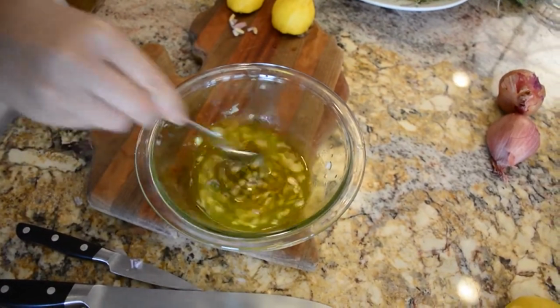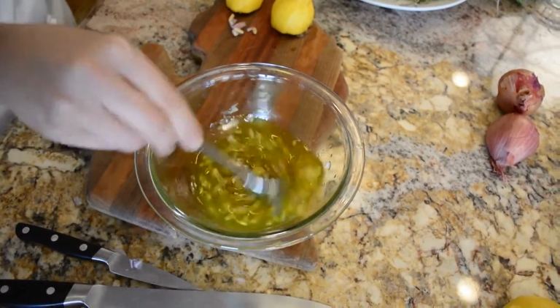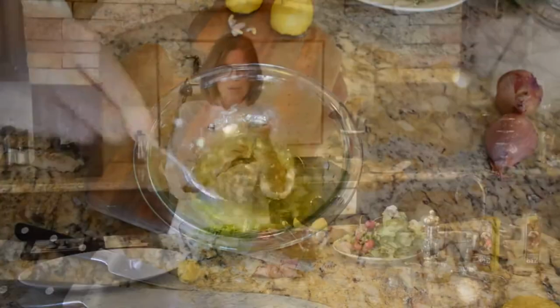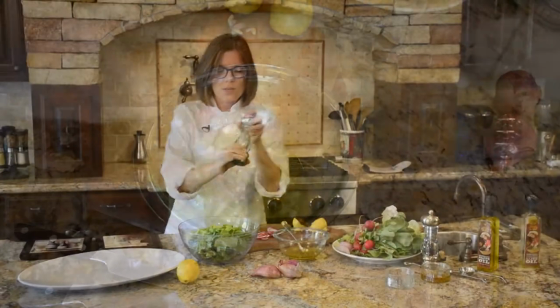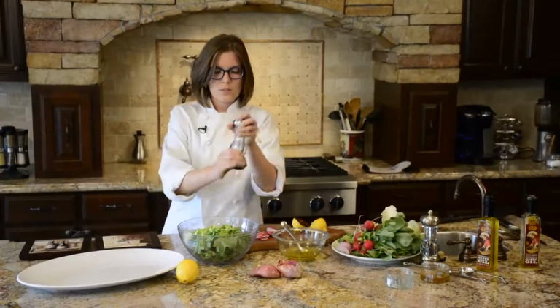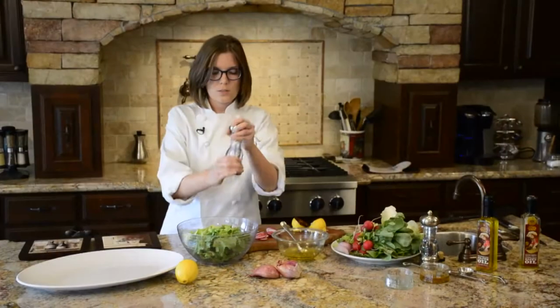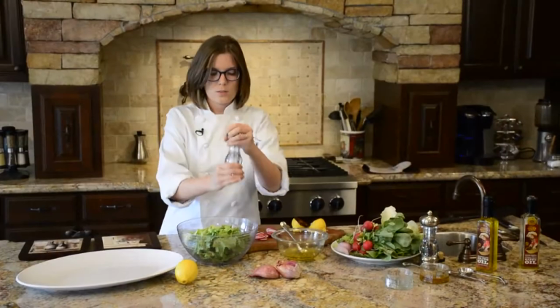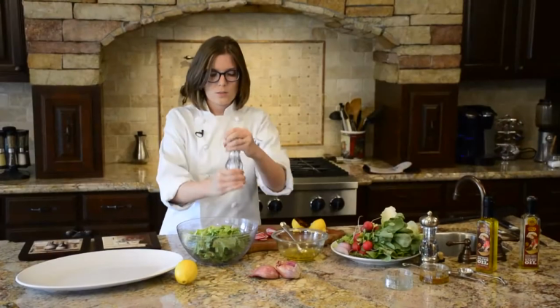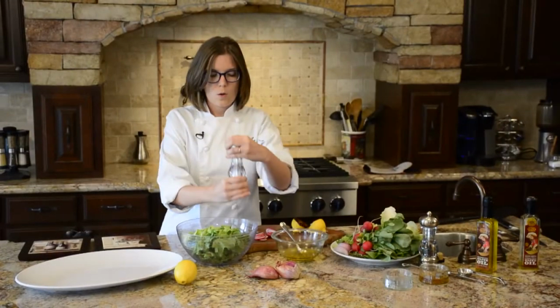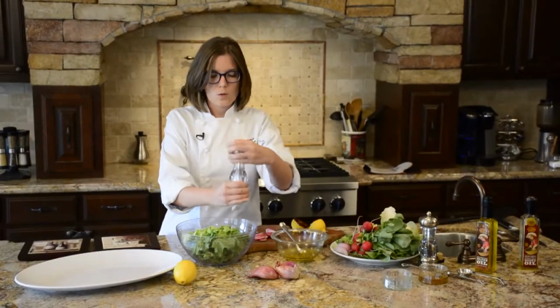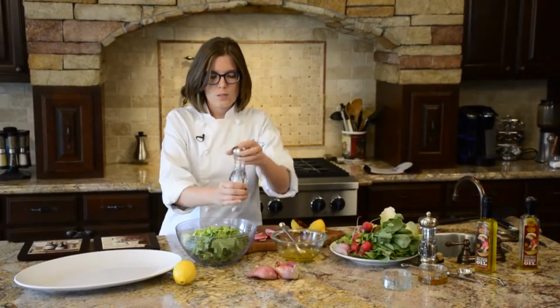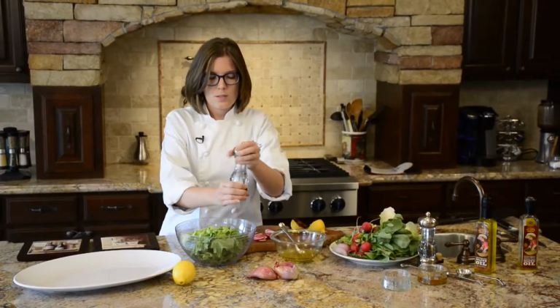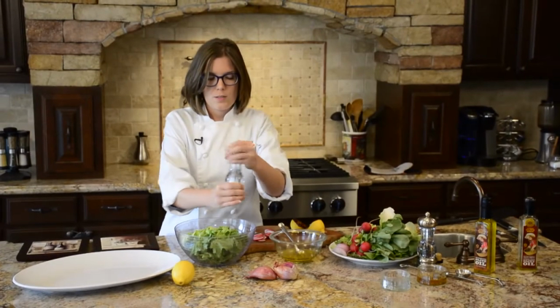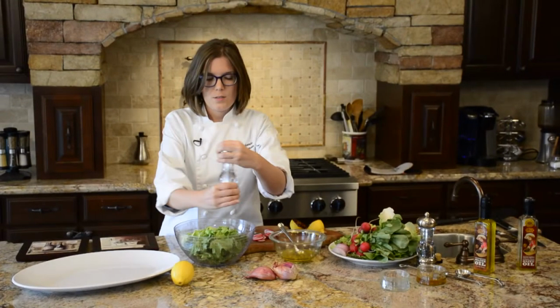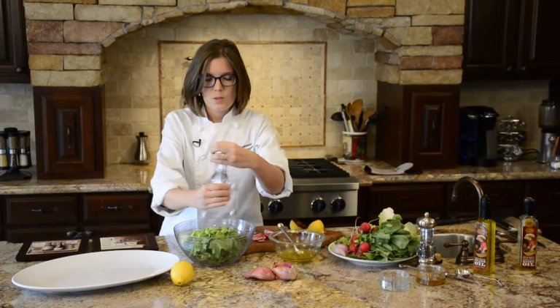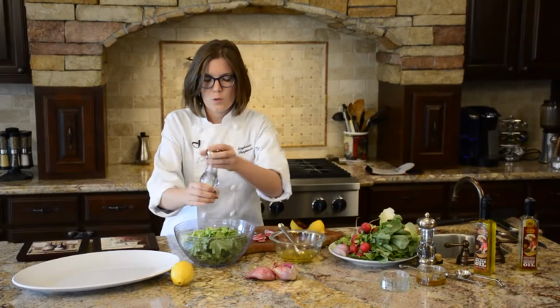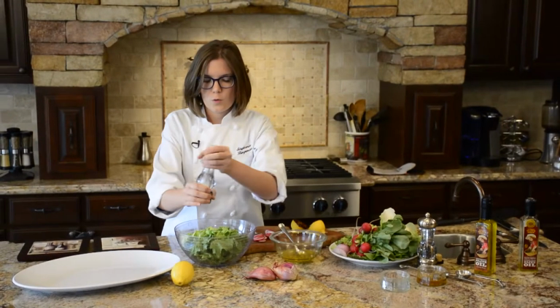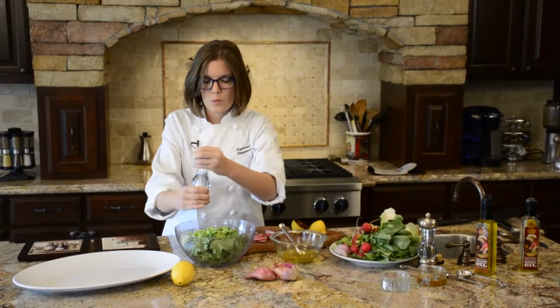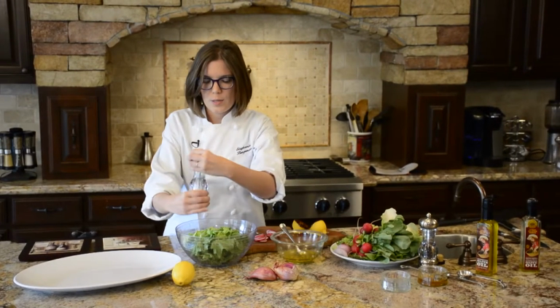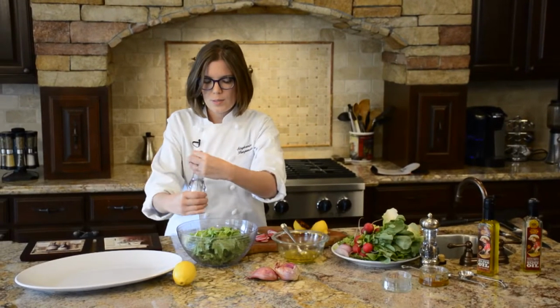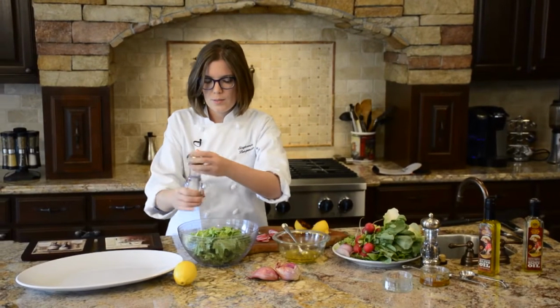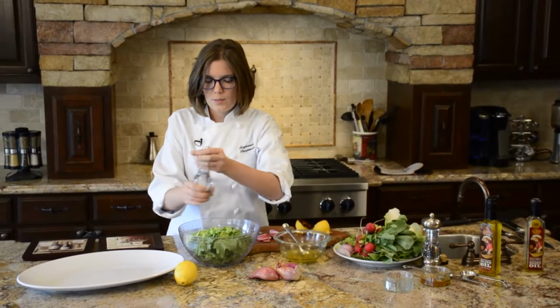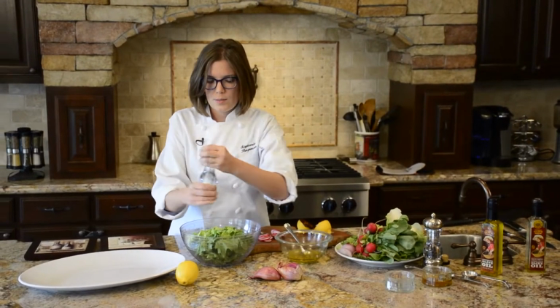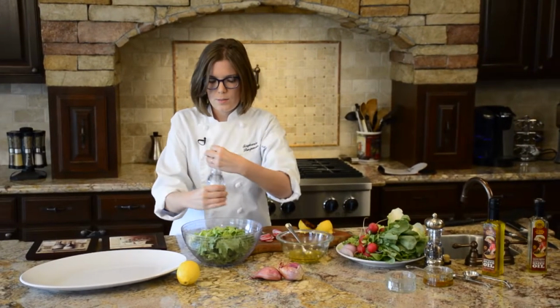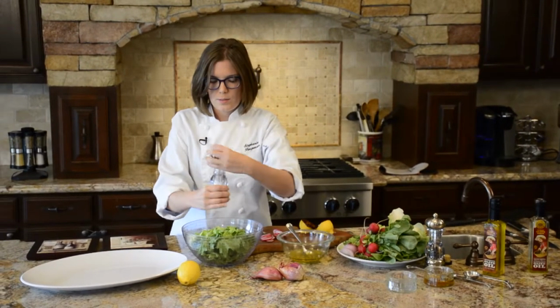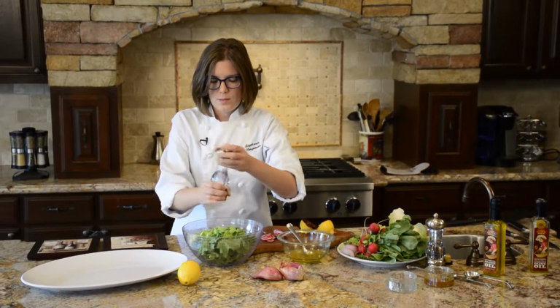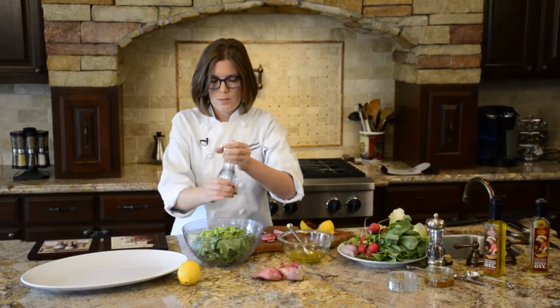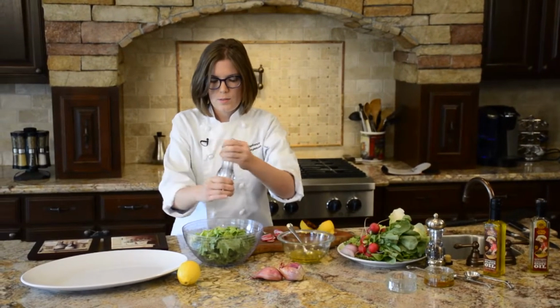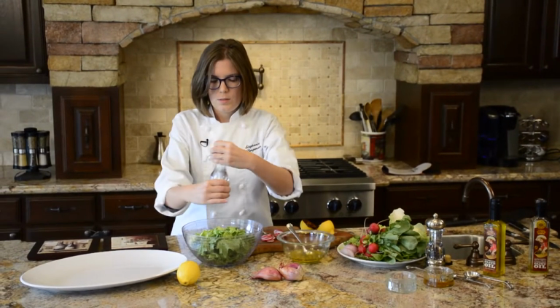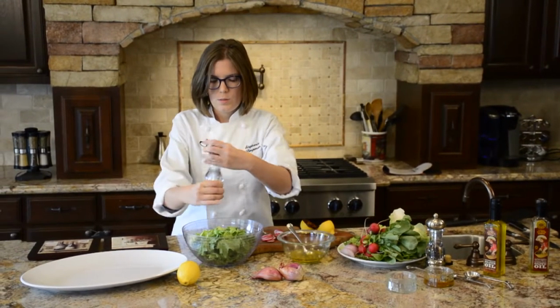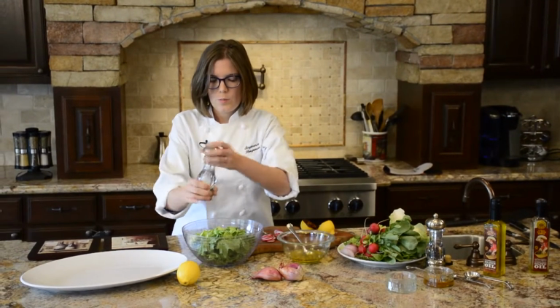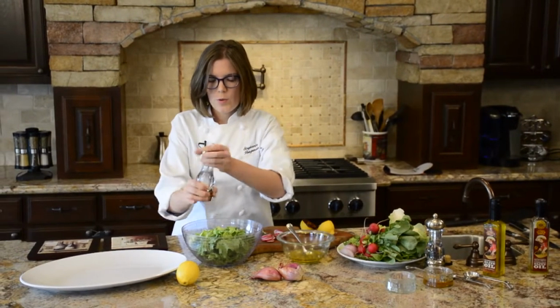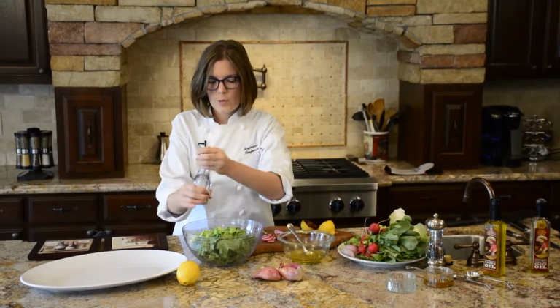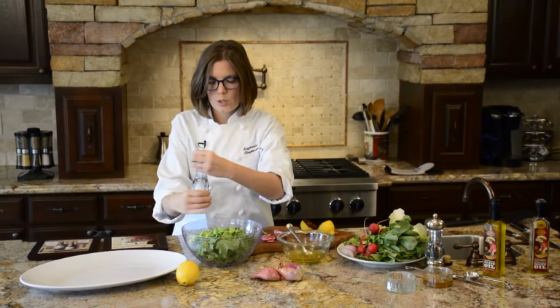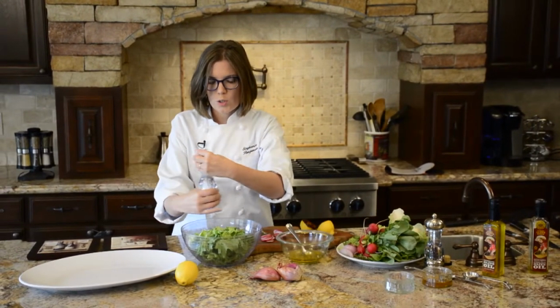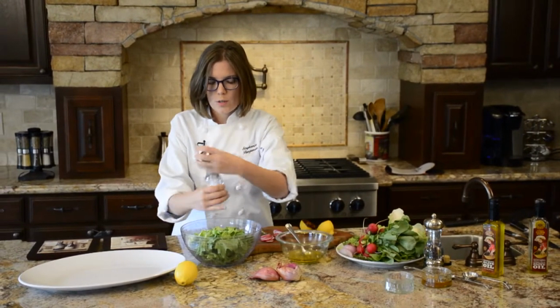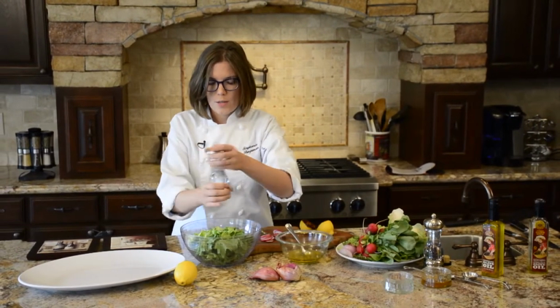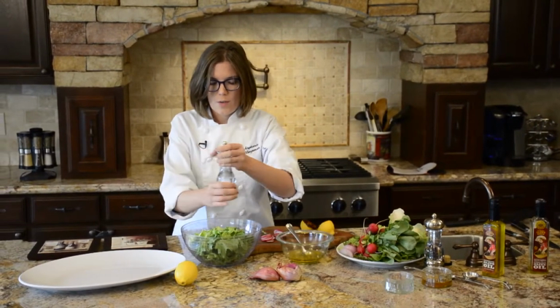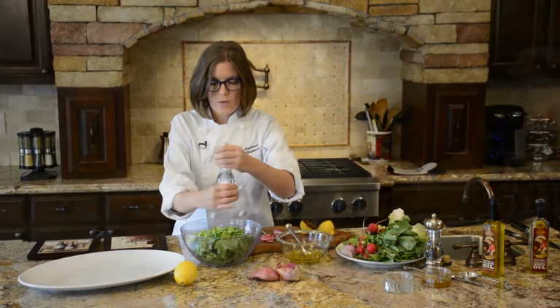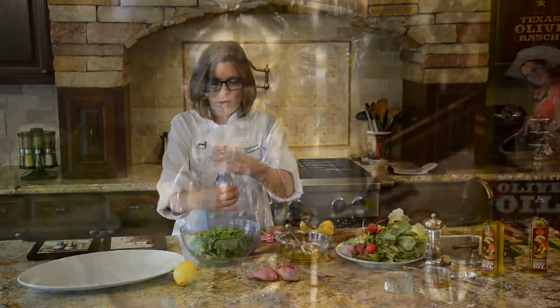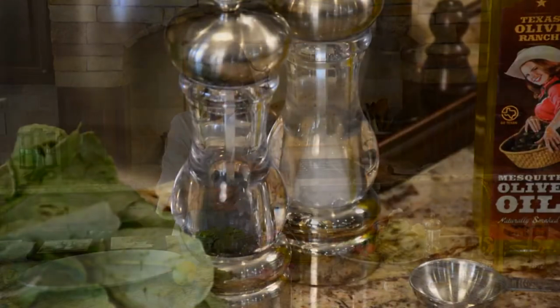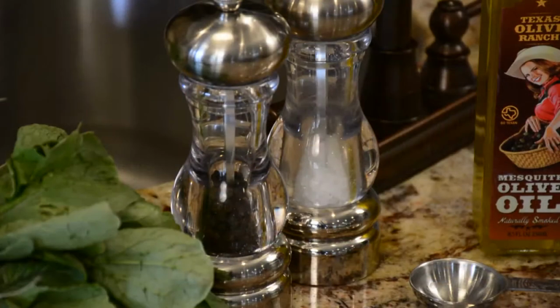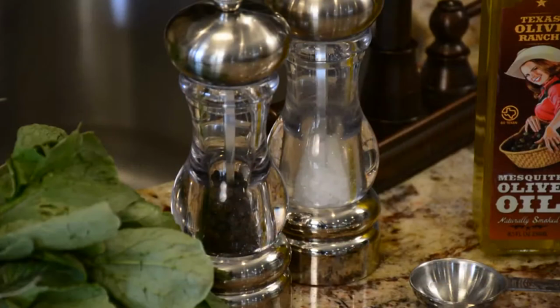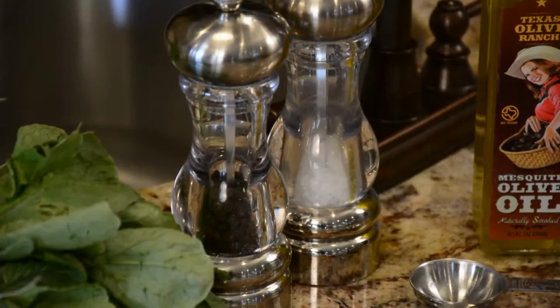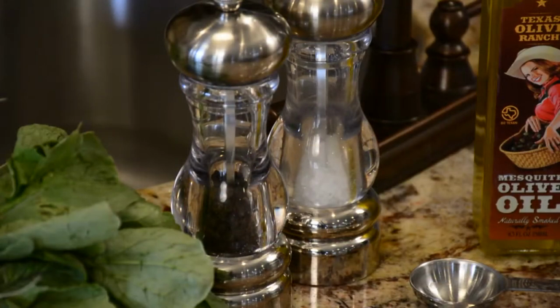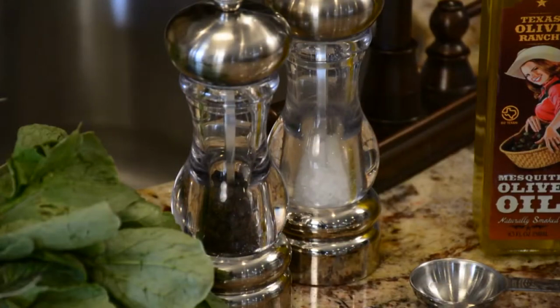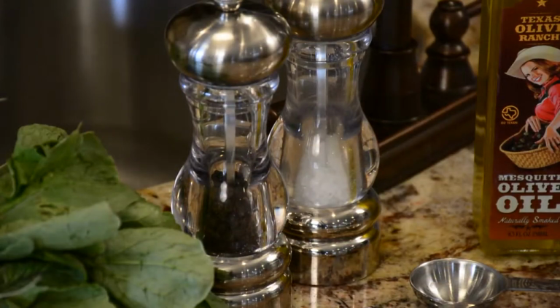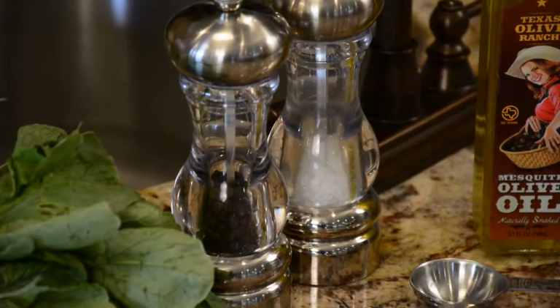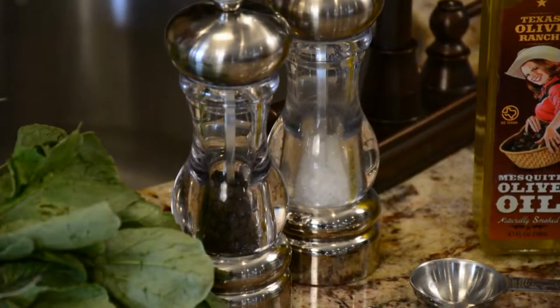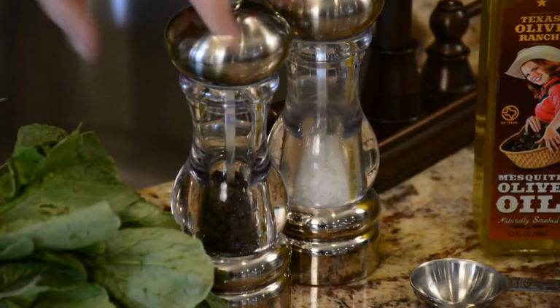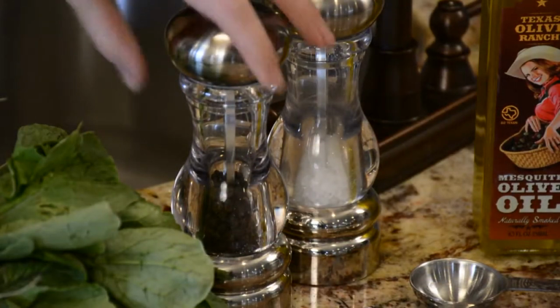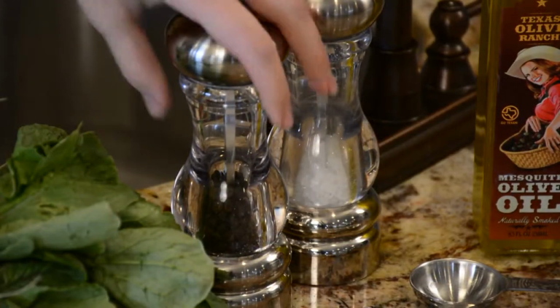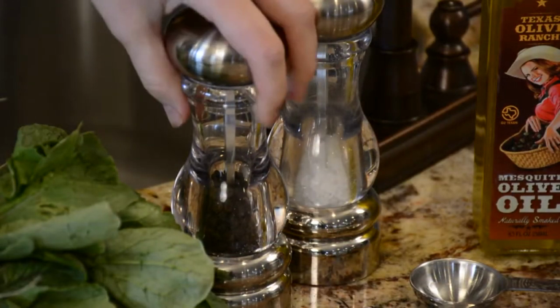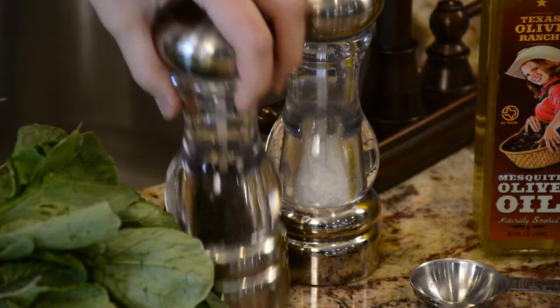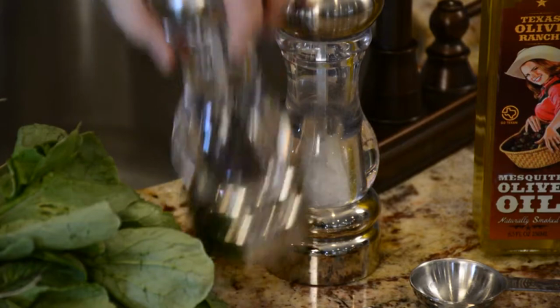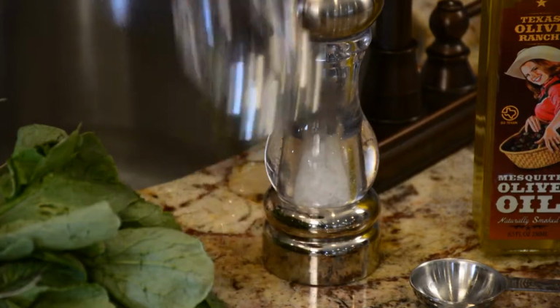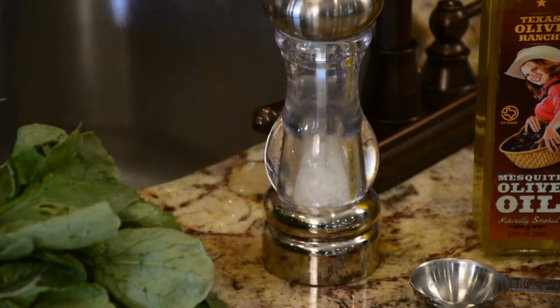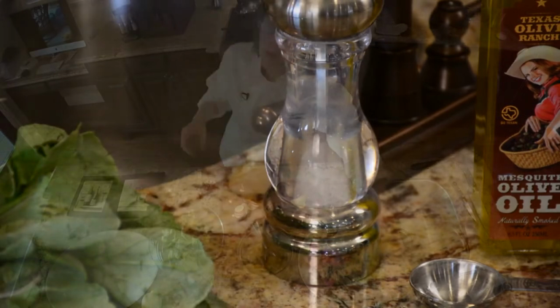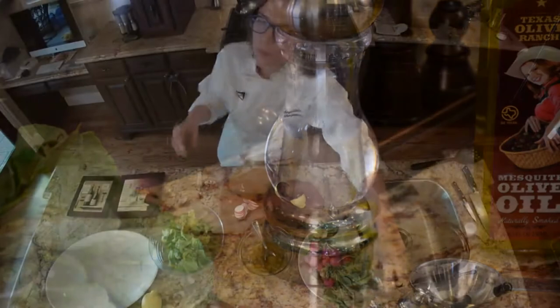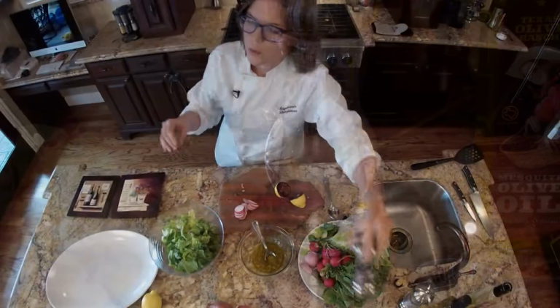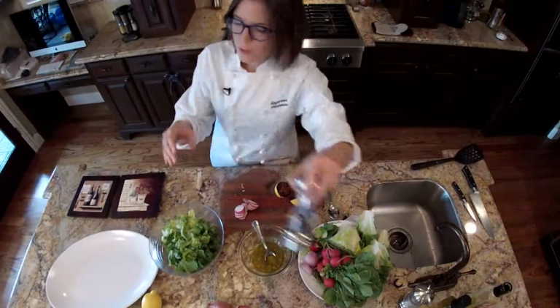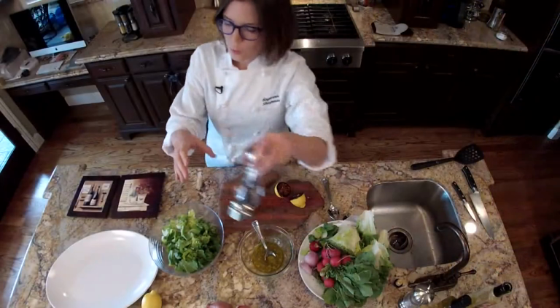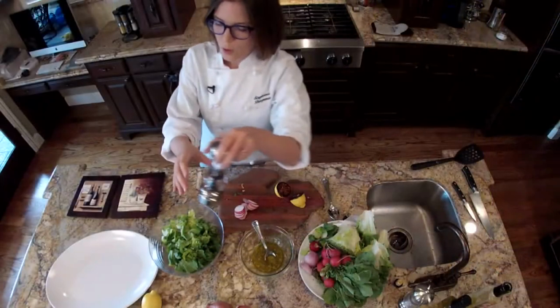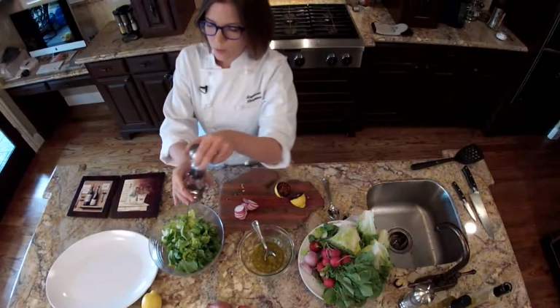Always salt your greens — pretty much salt everything. And we'll do a little bit of pepper as well.